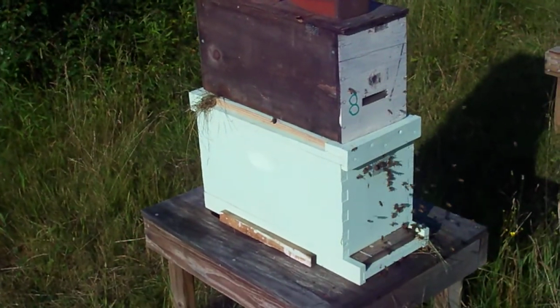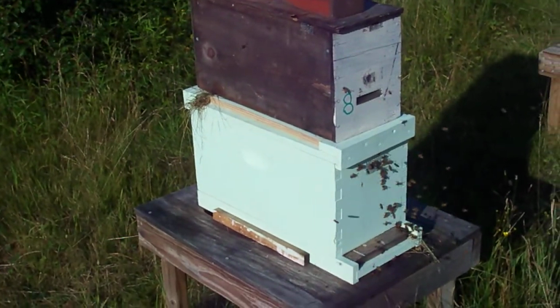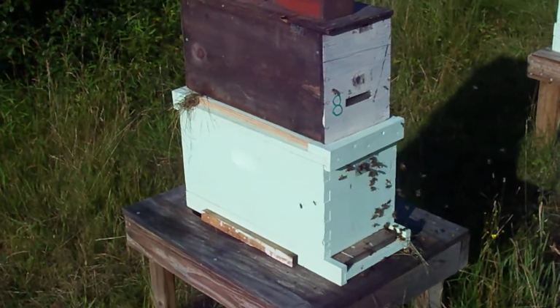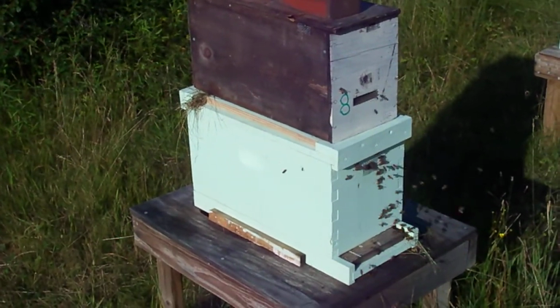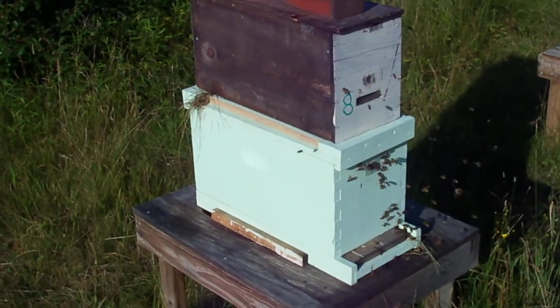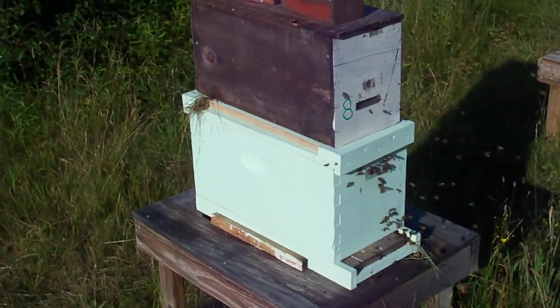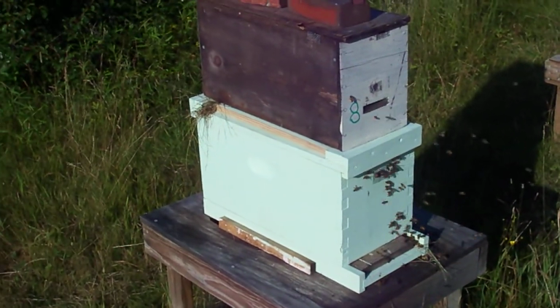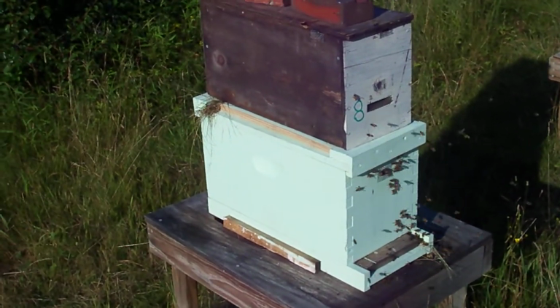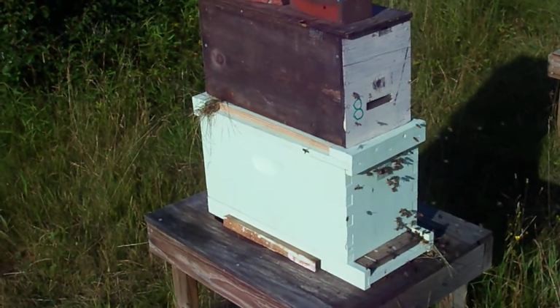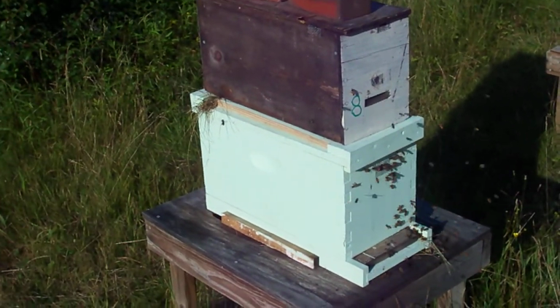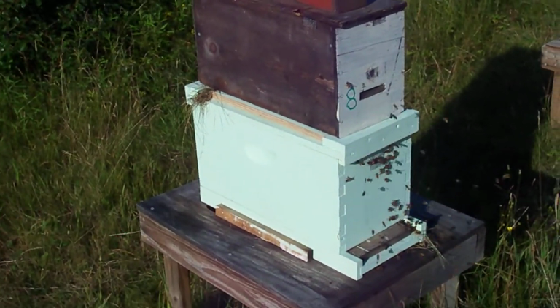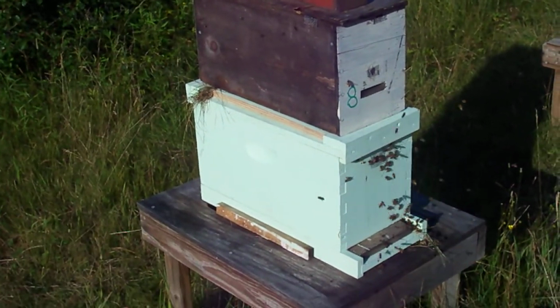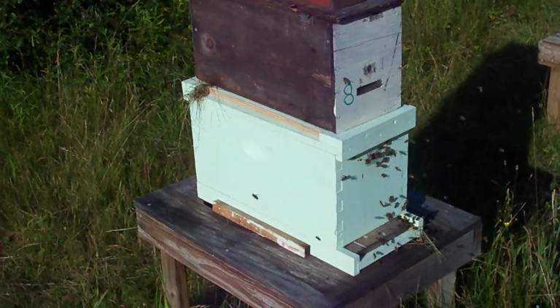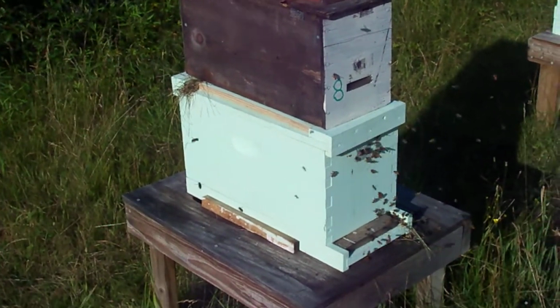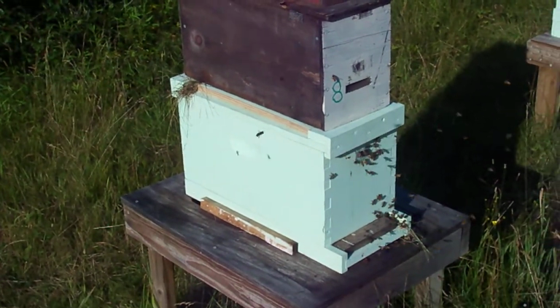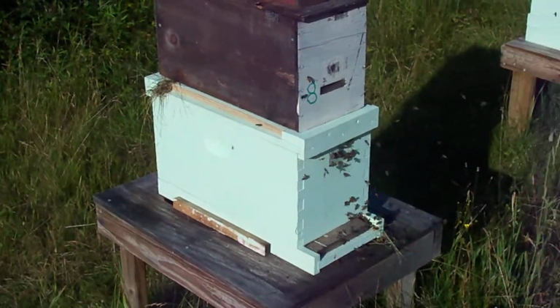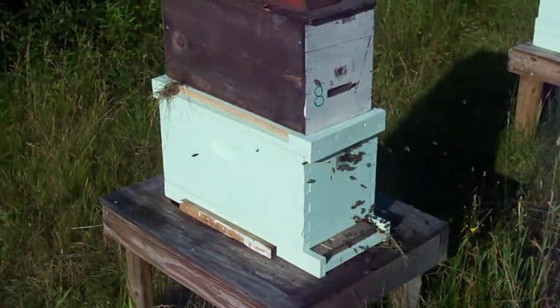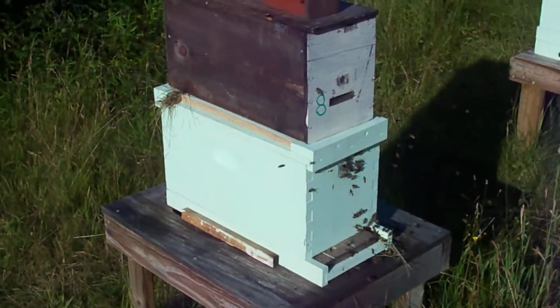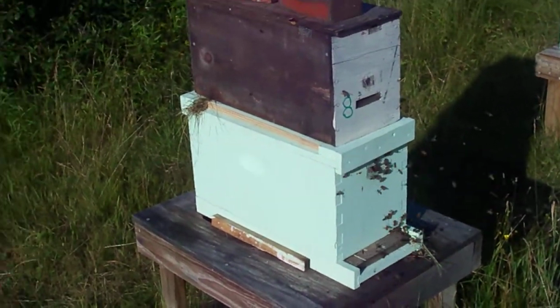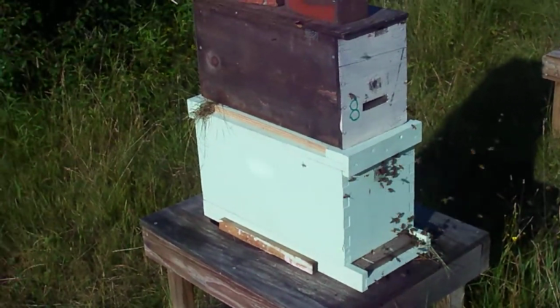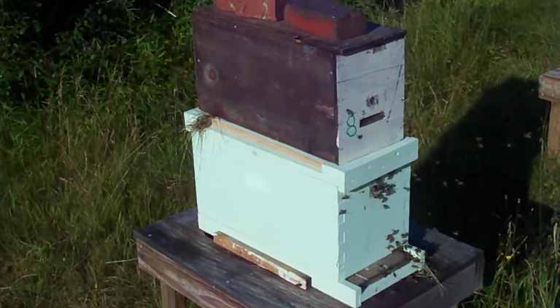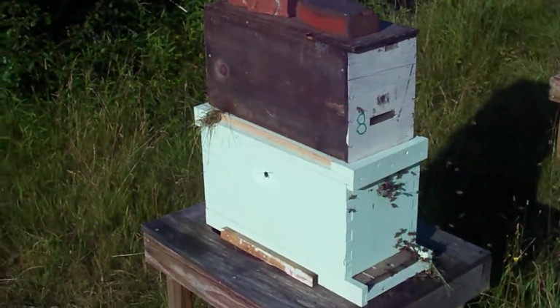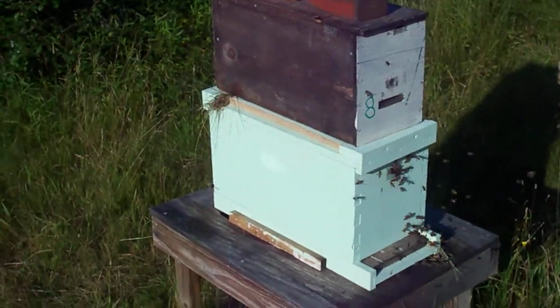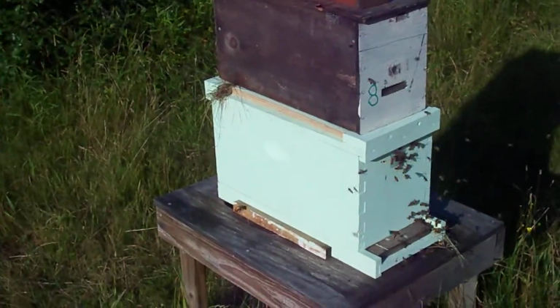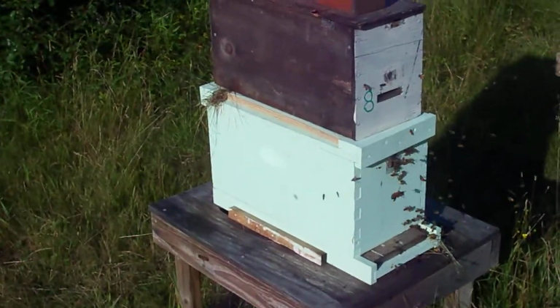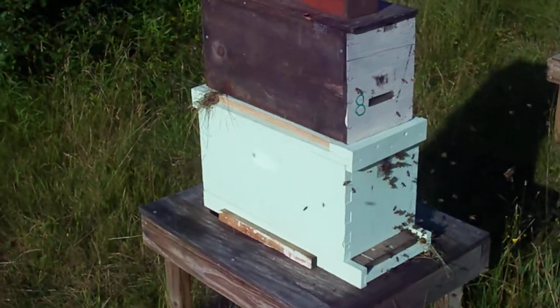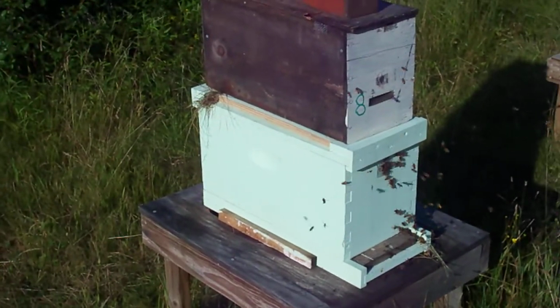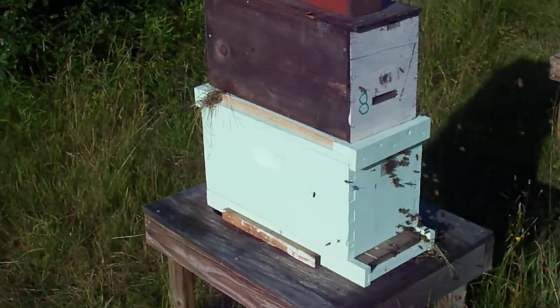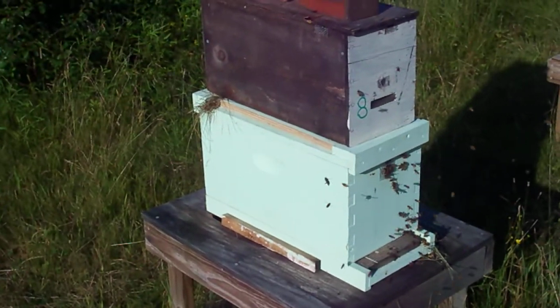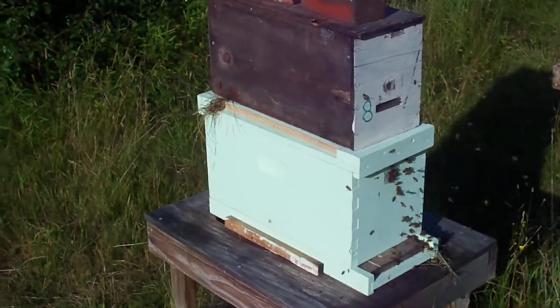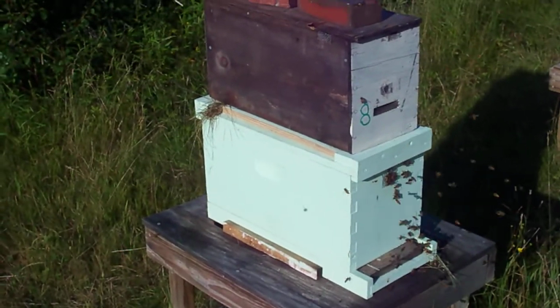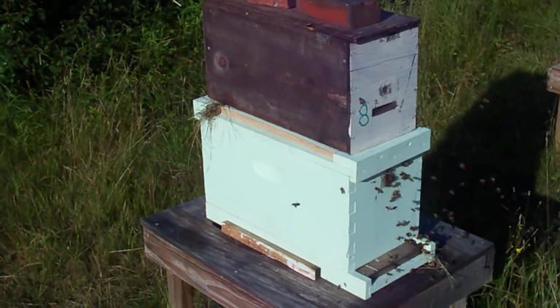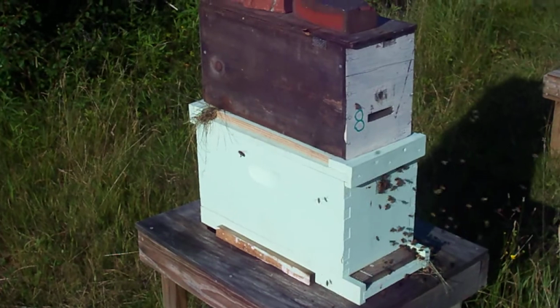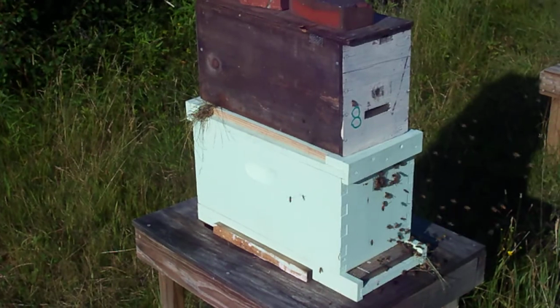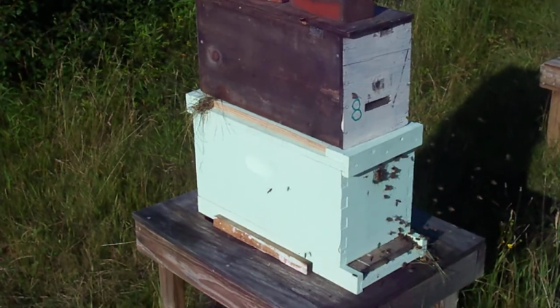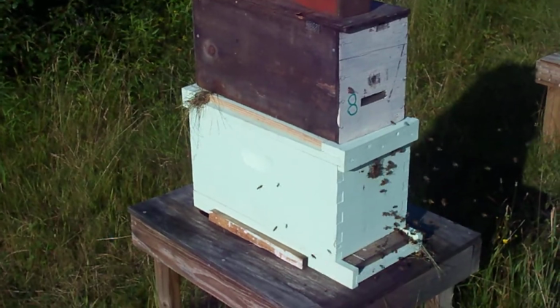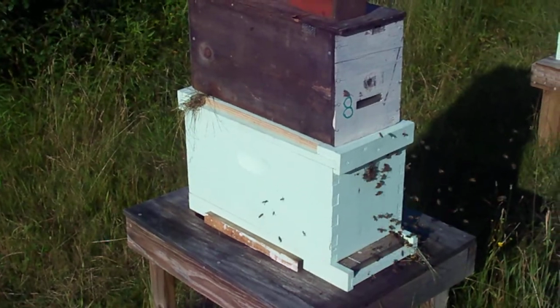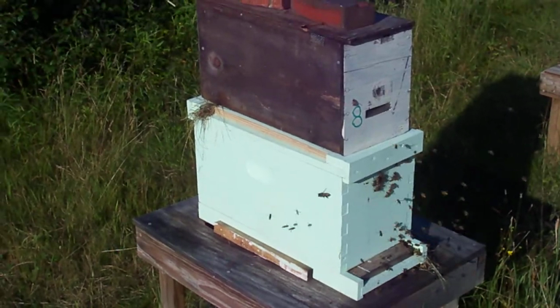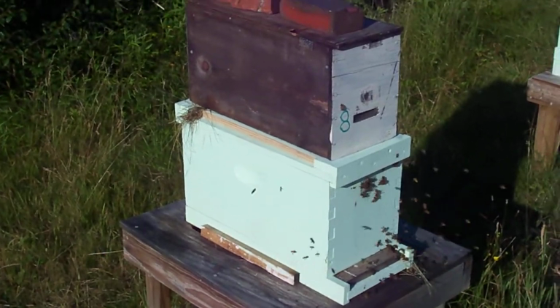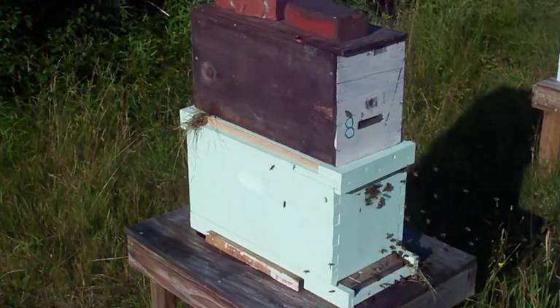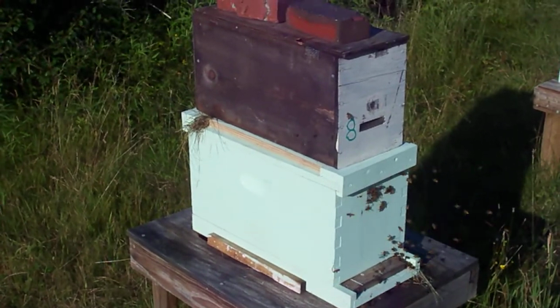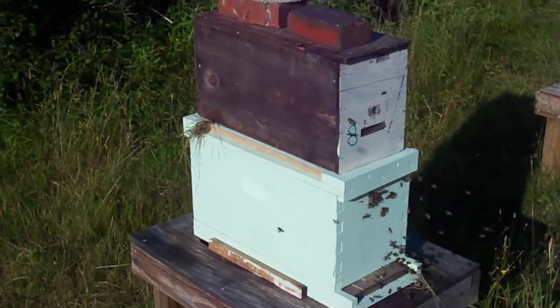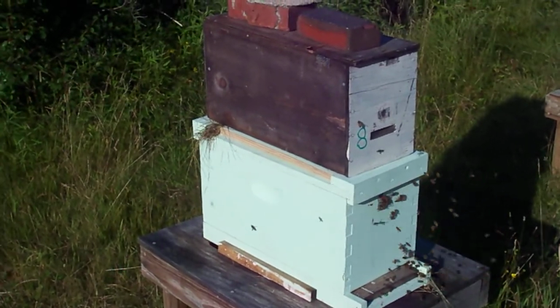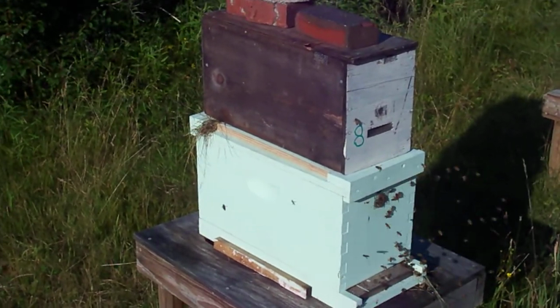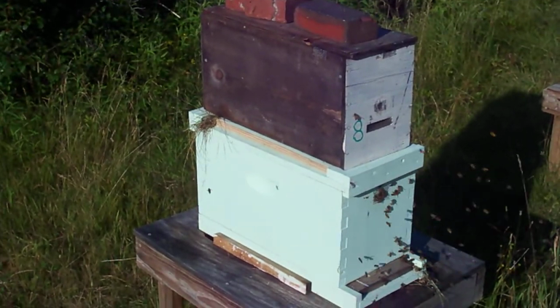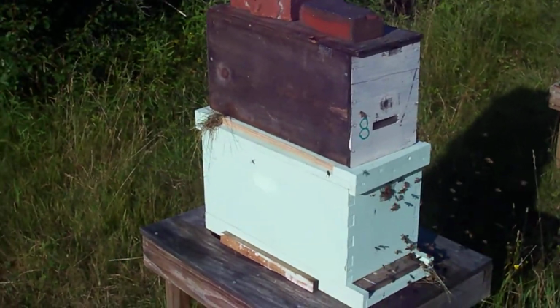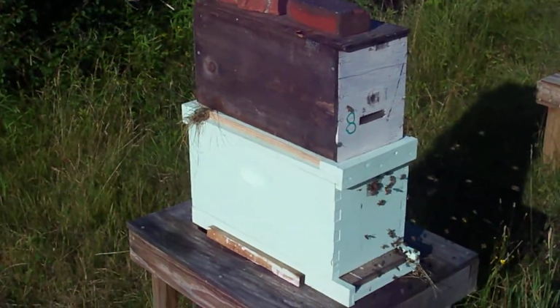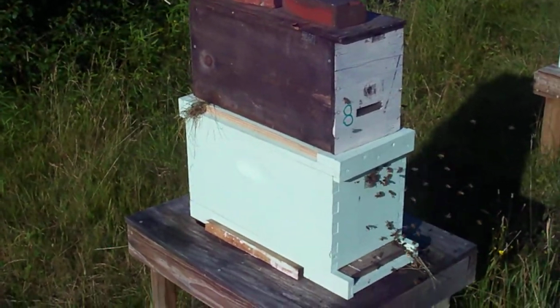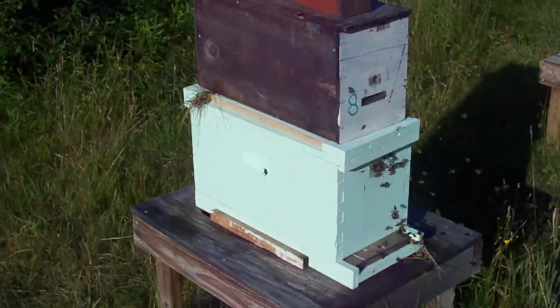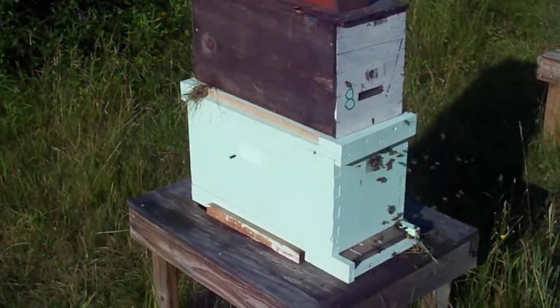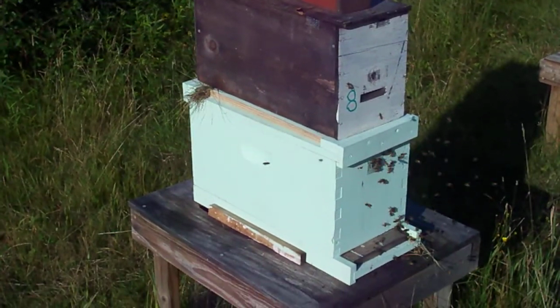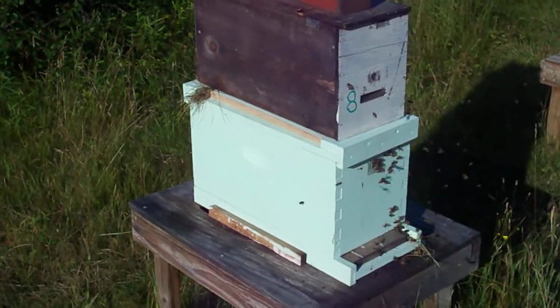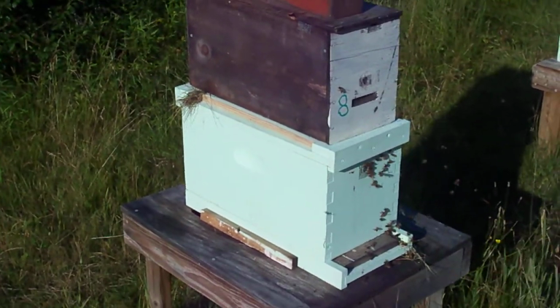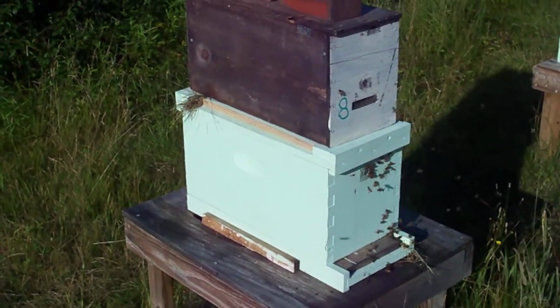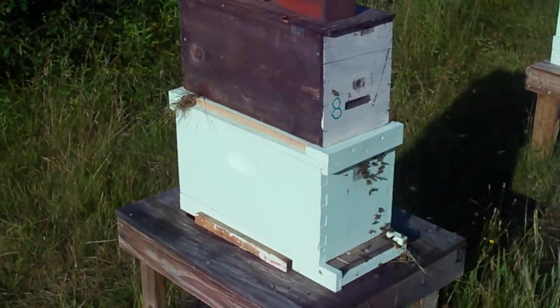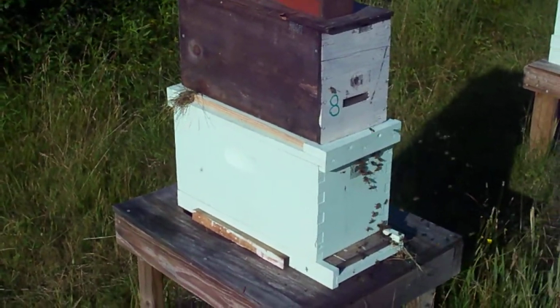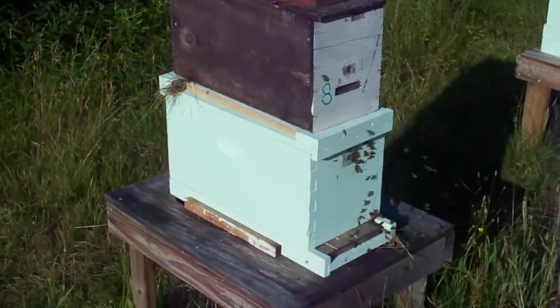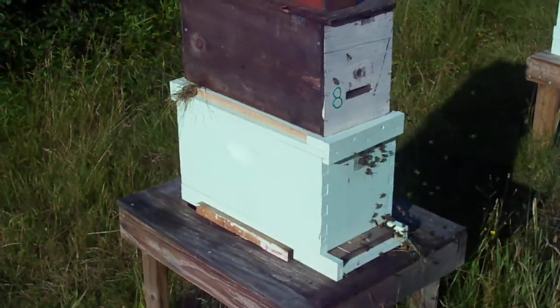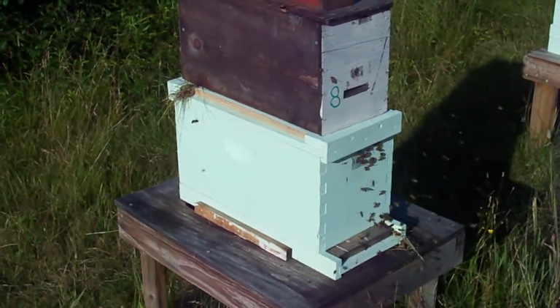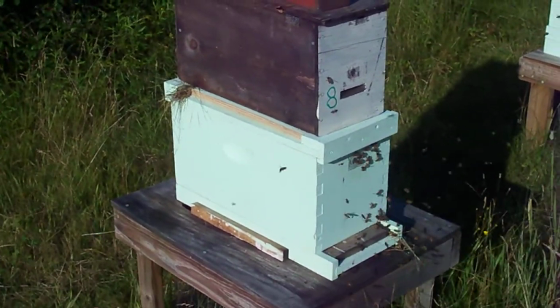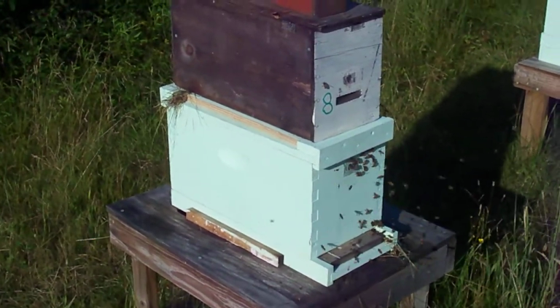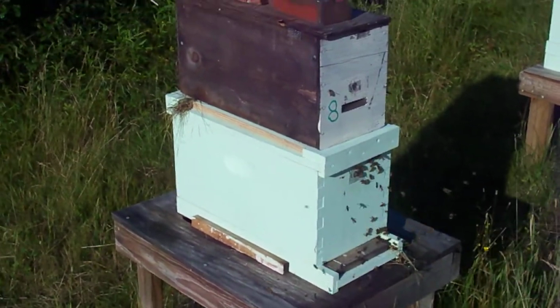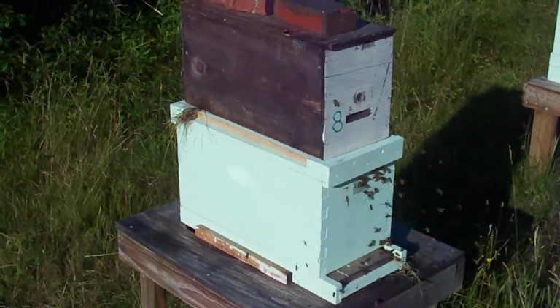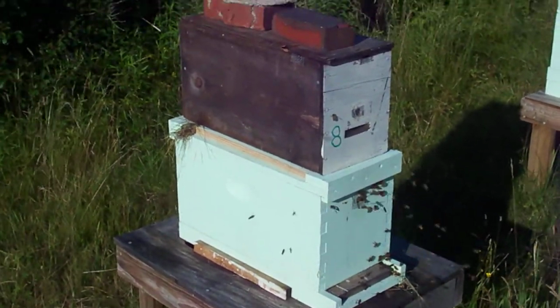So there's the latest from Redbrook Farm. Thank you. We're at Redbrook Farm at www.redbrookhoney.com.